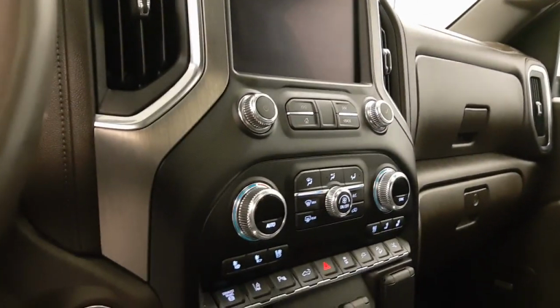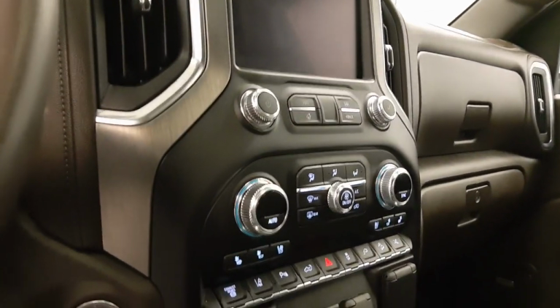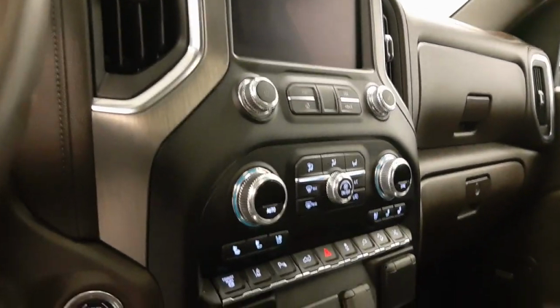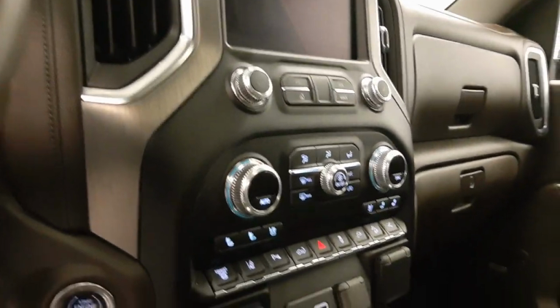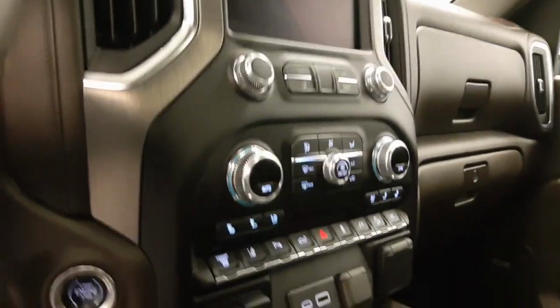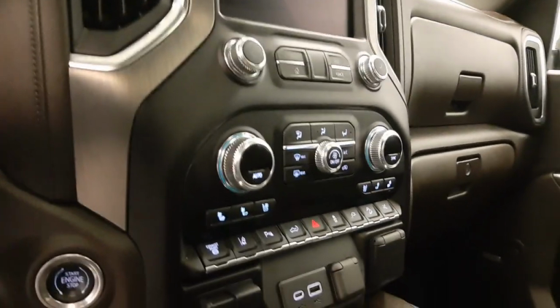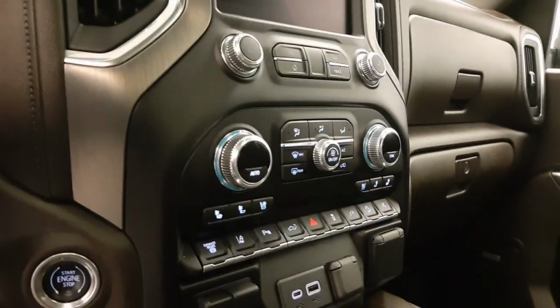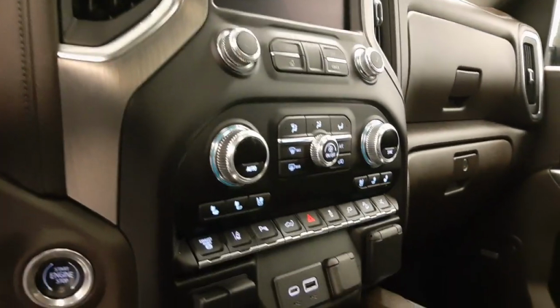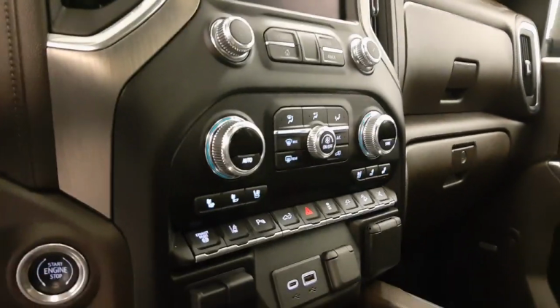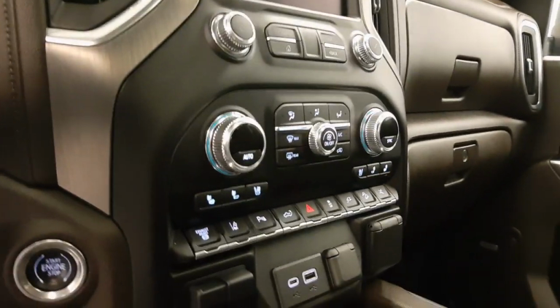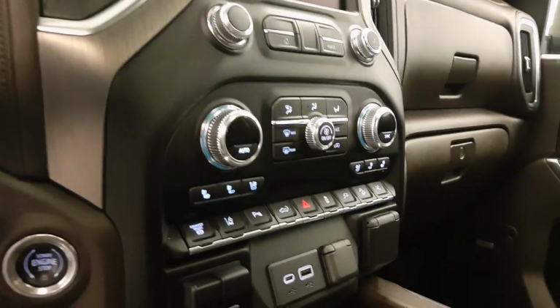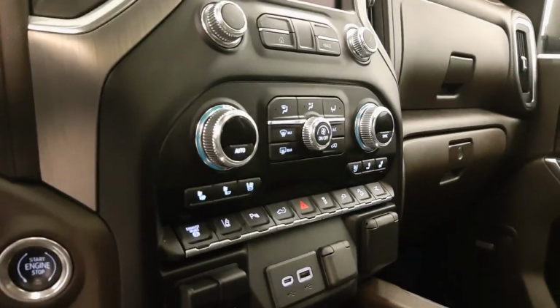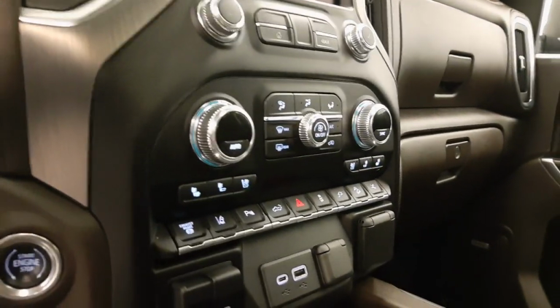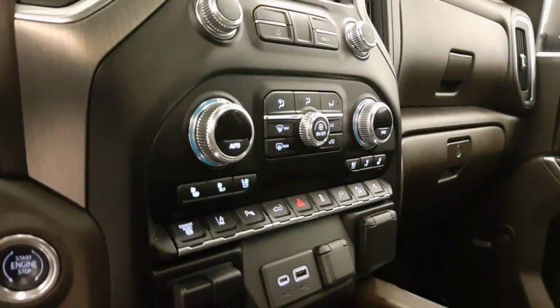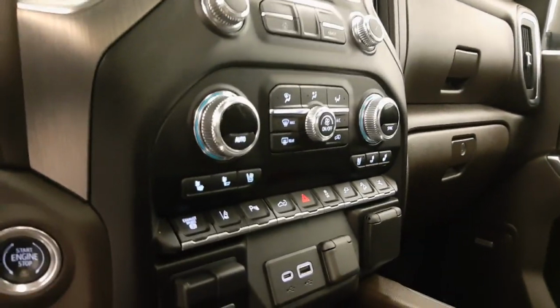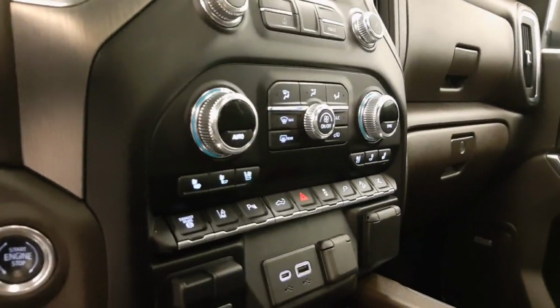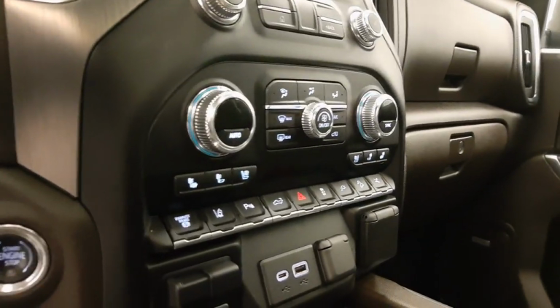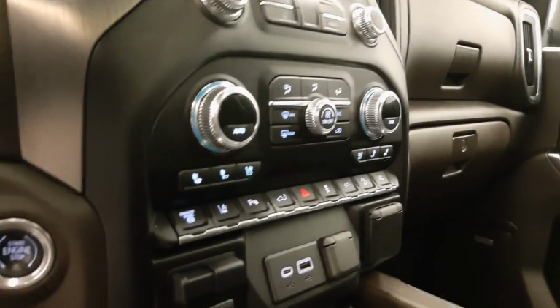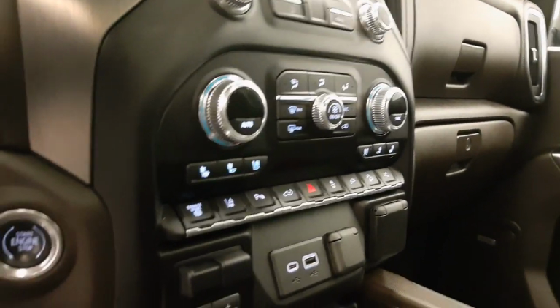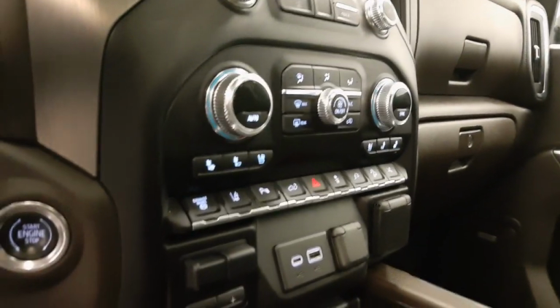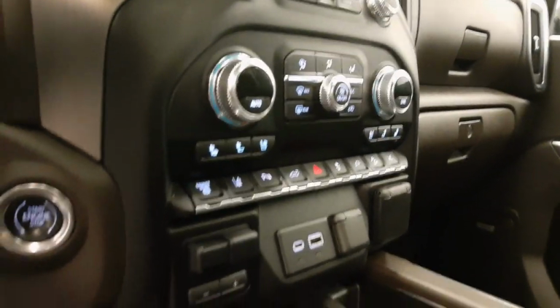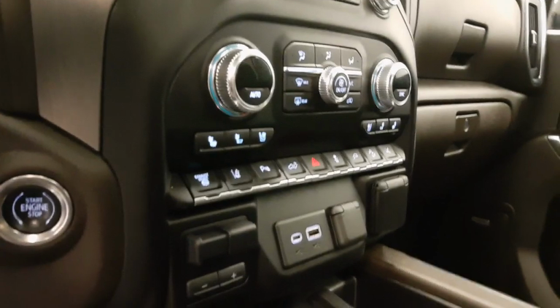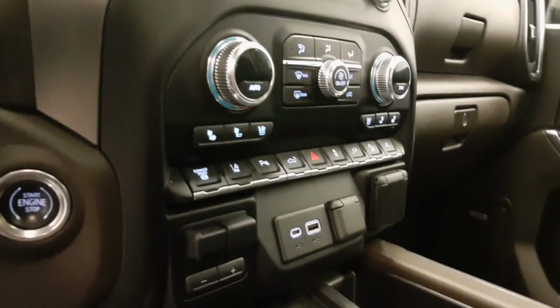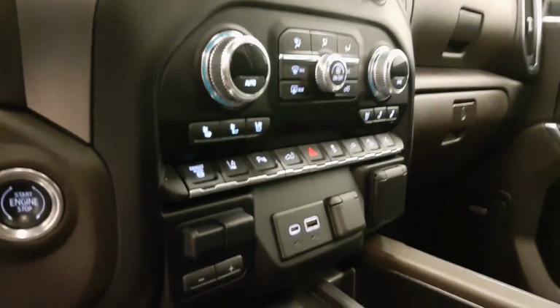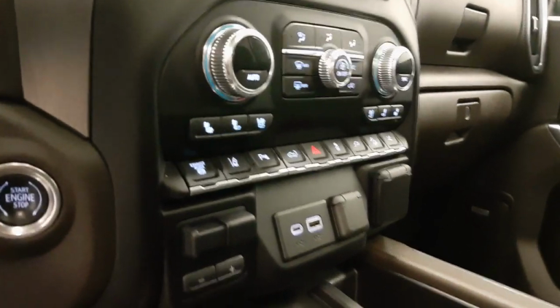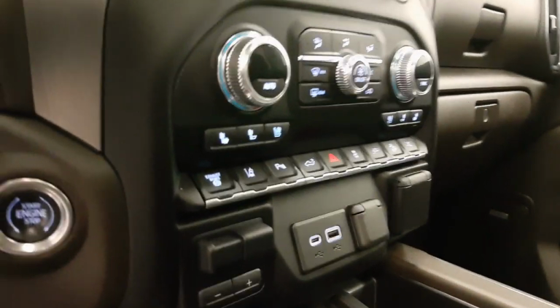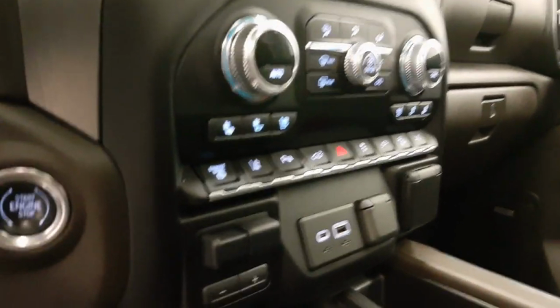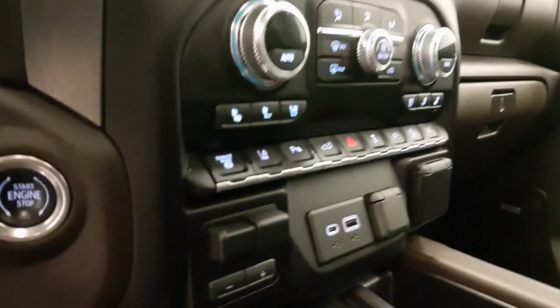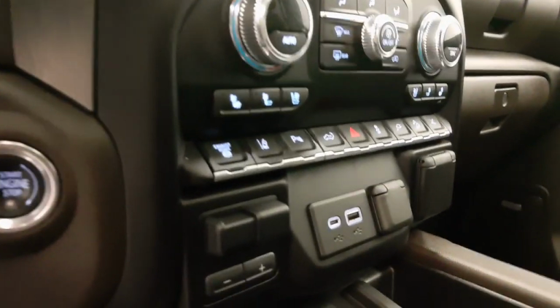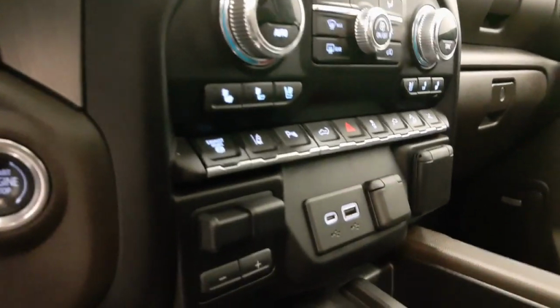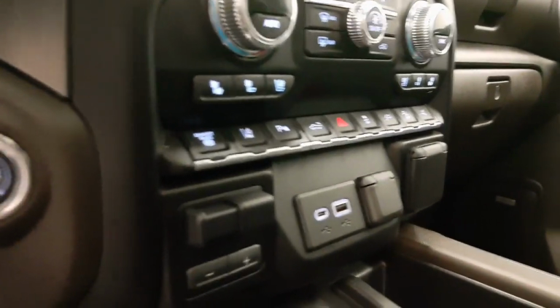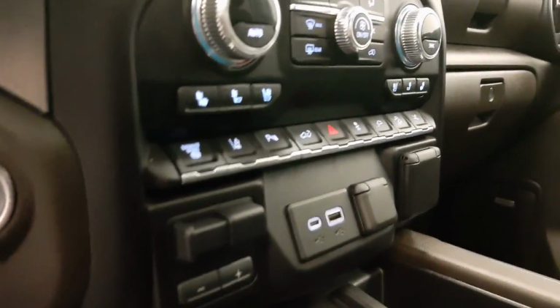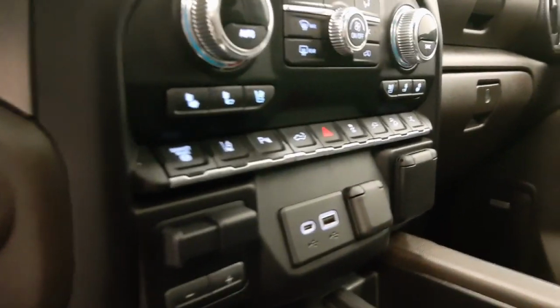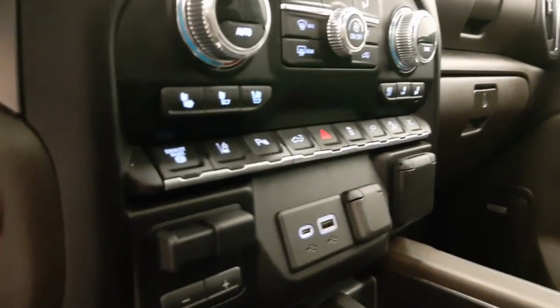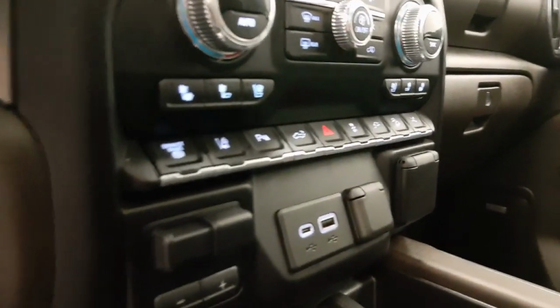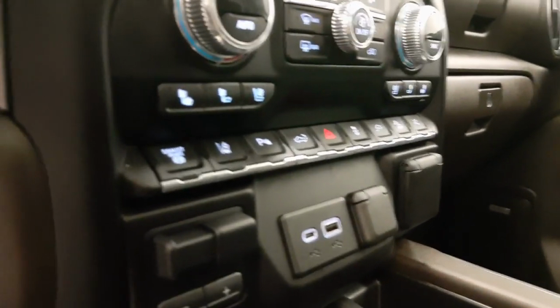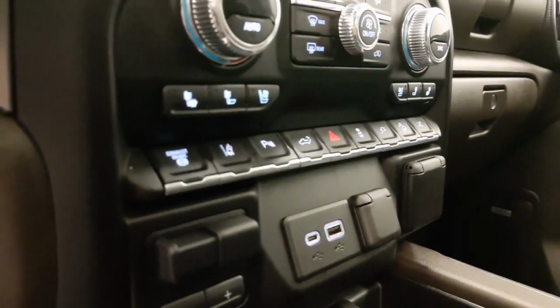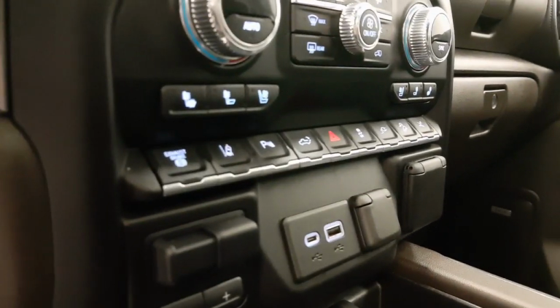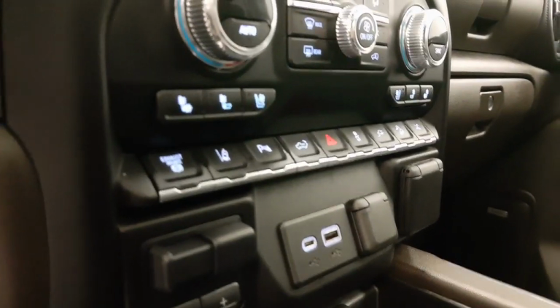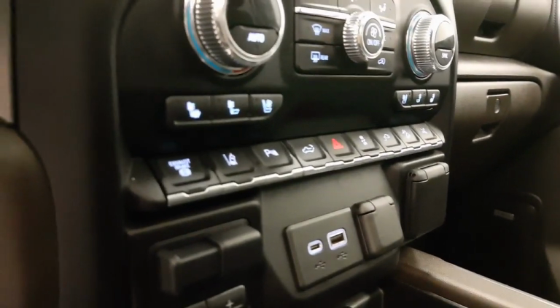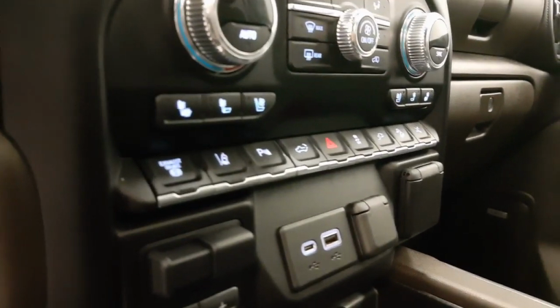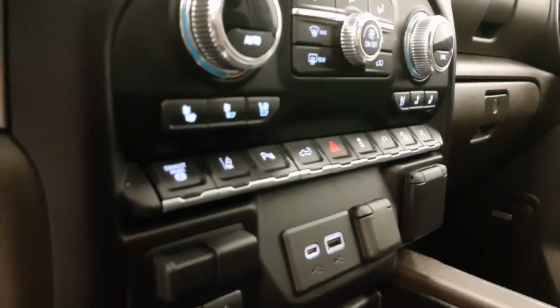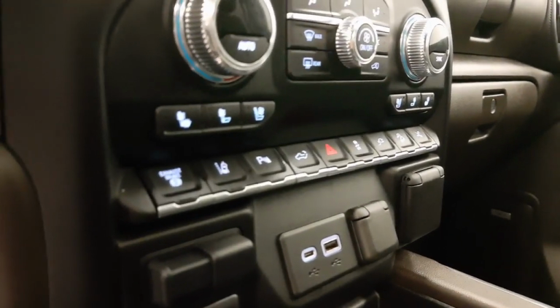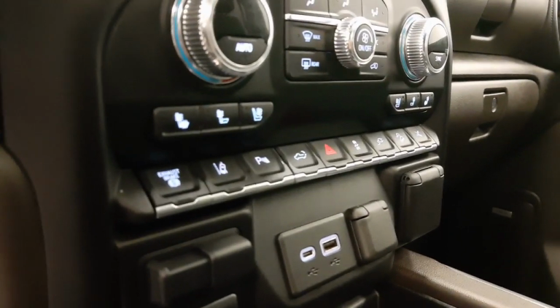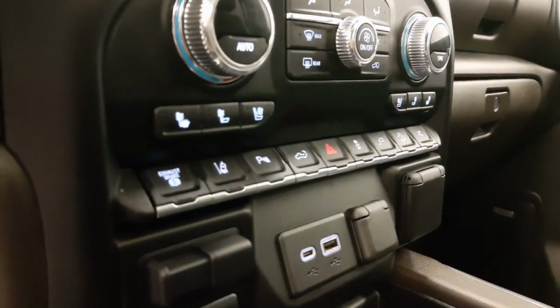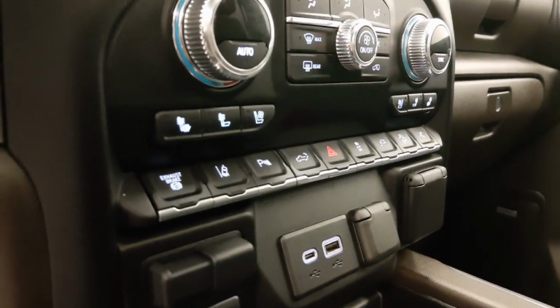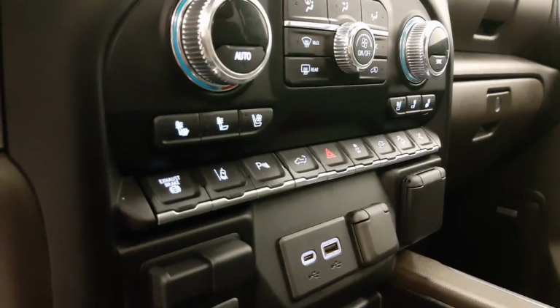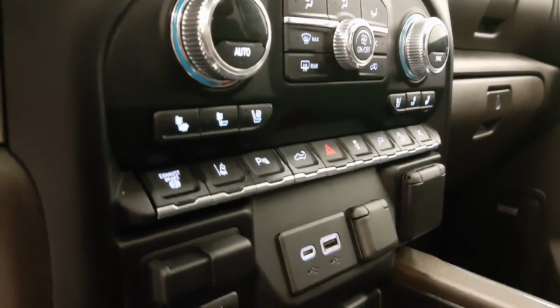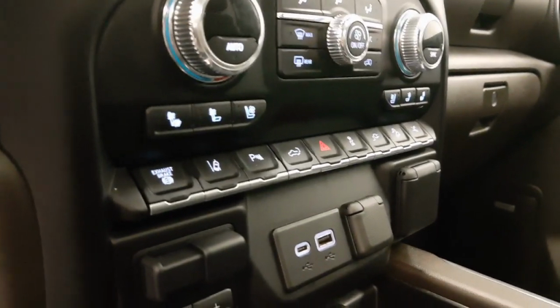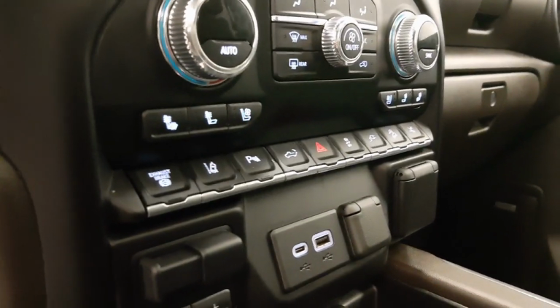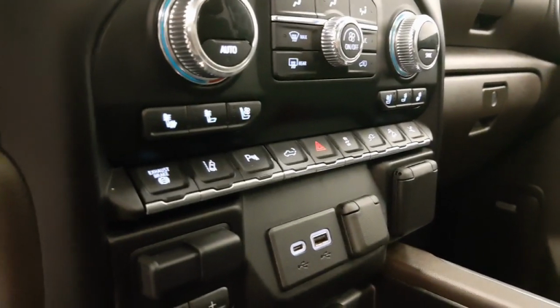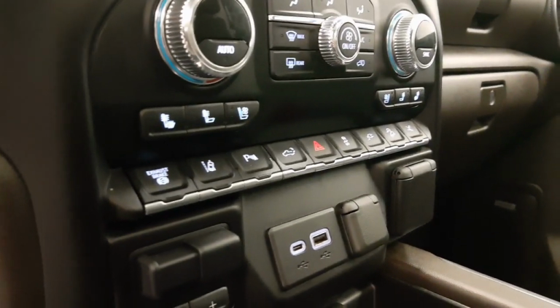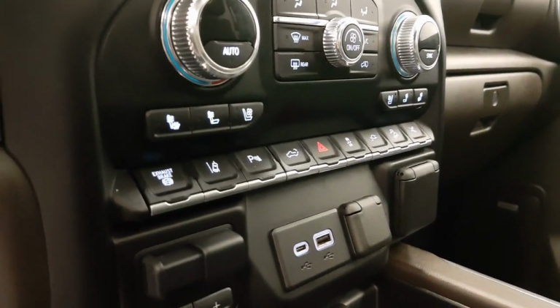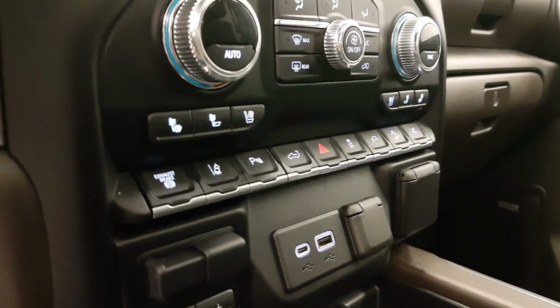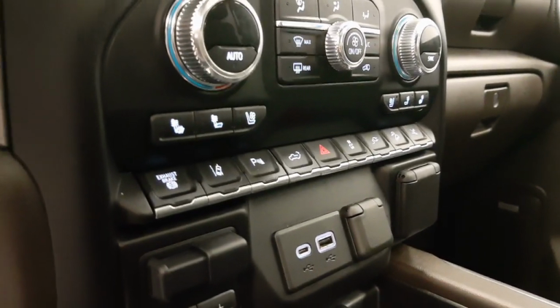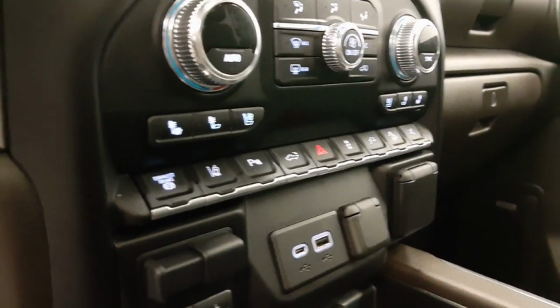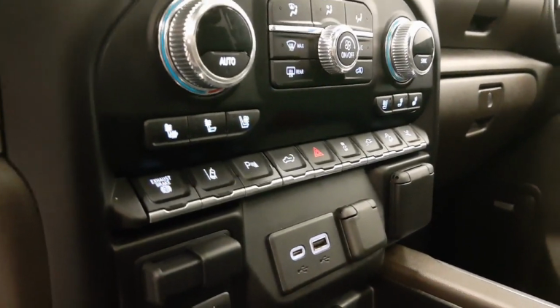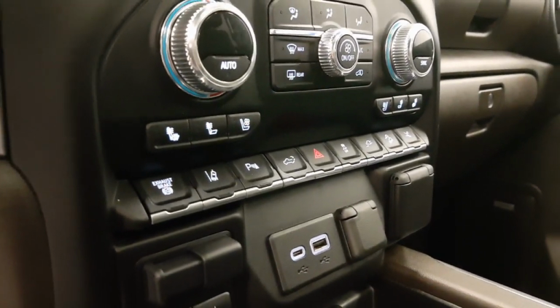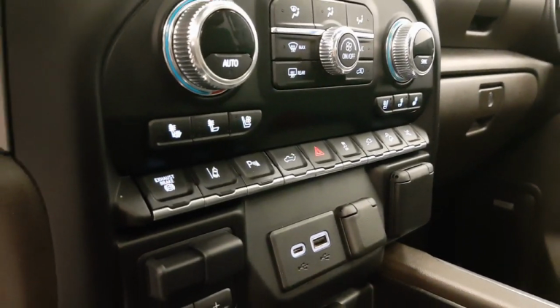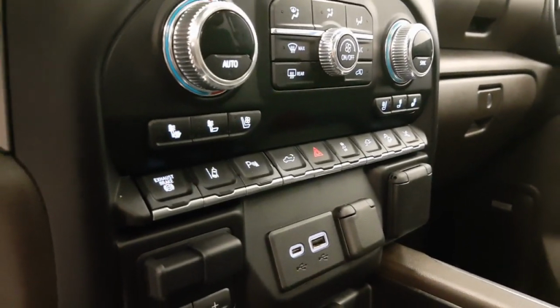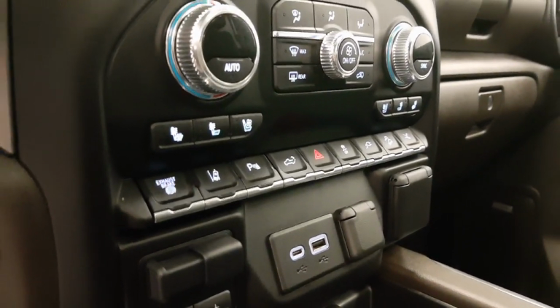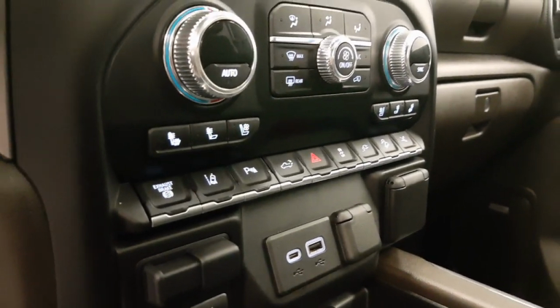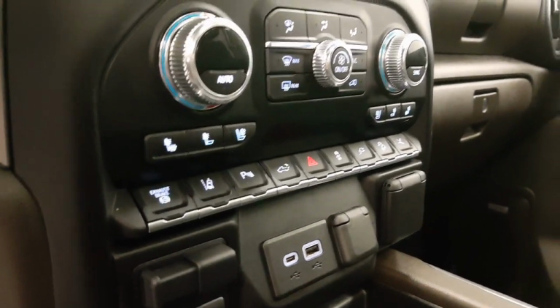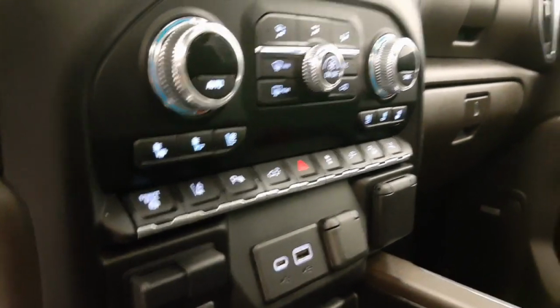Infotainment system with Android Auto and Apple CarPlay, dual zone climate control with AC, heated and cooled seats, push button start, diesel exhaust brake, lane departure warning, and parking assist controls.